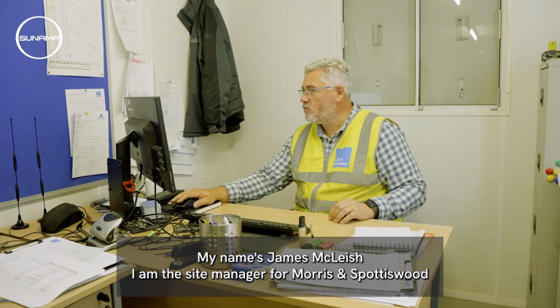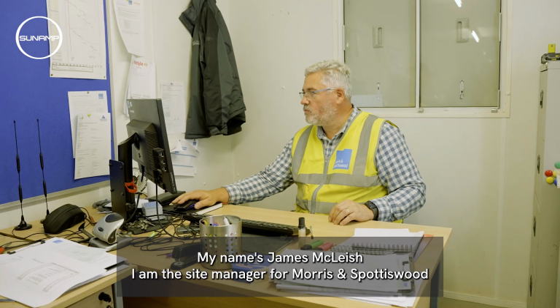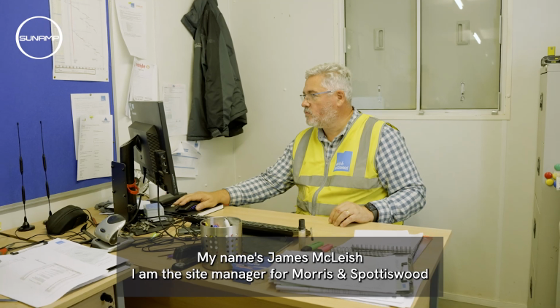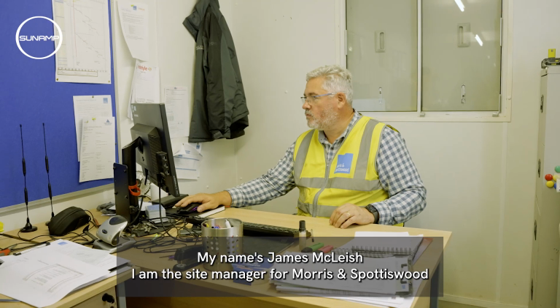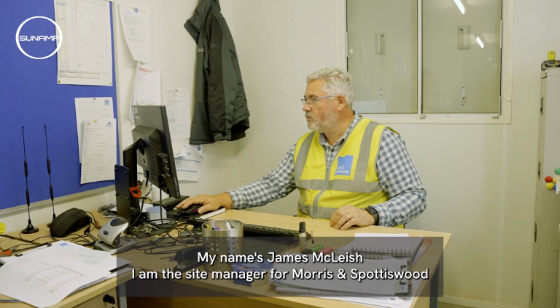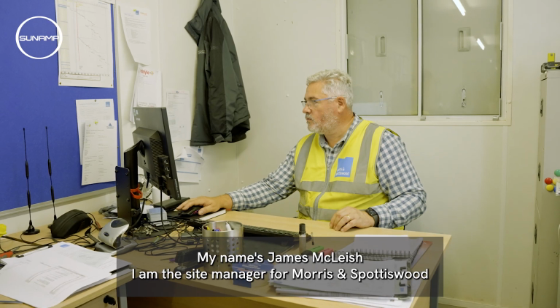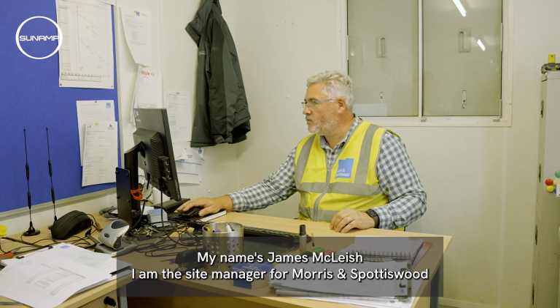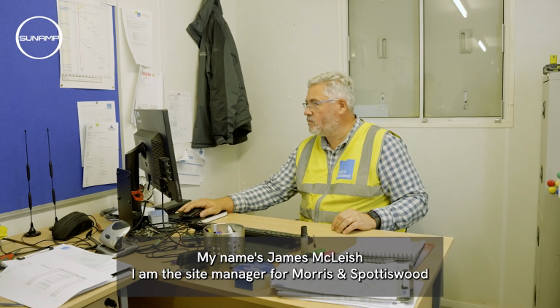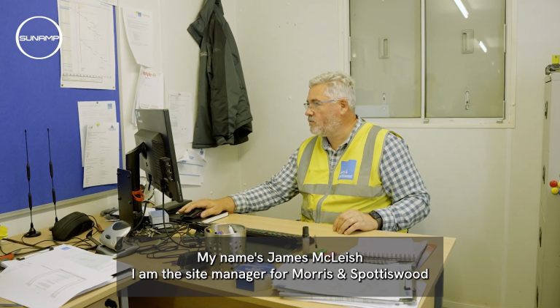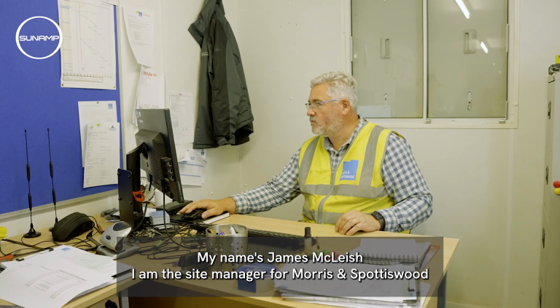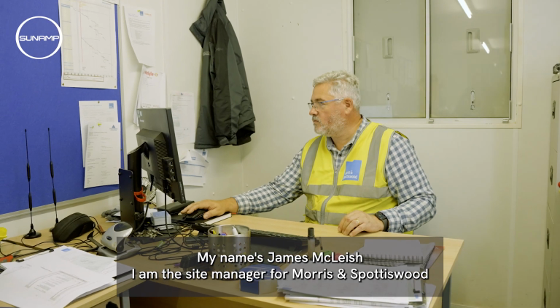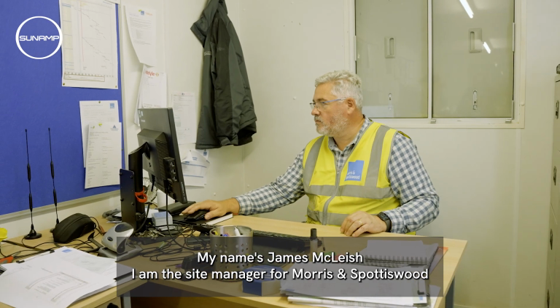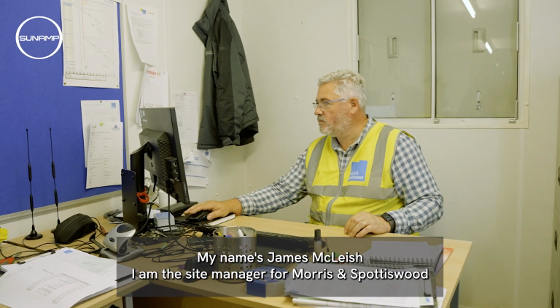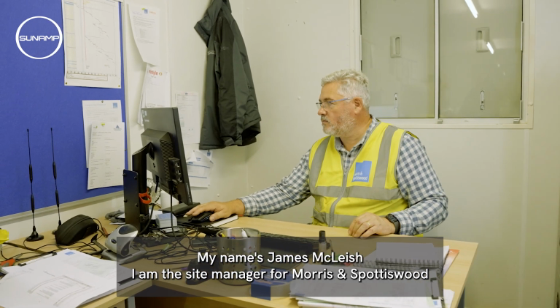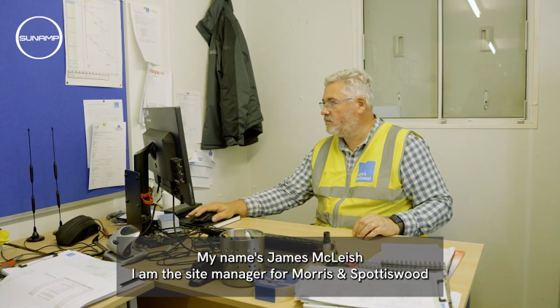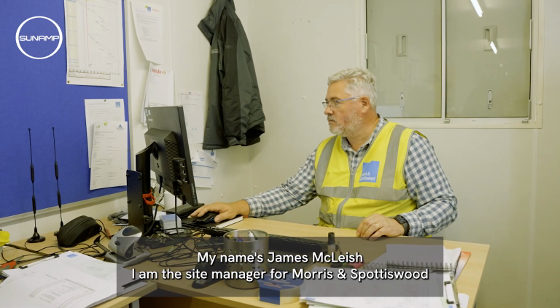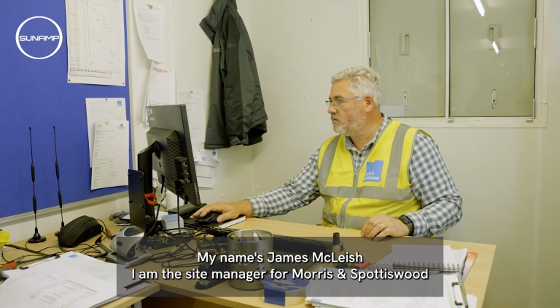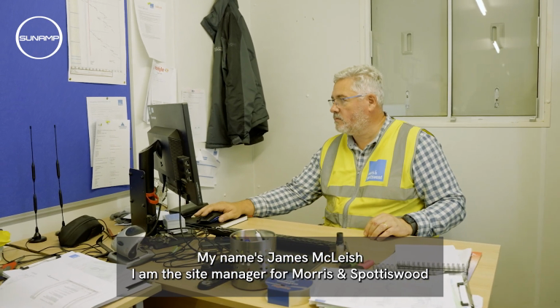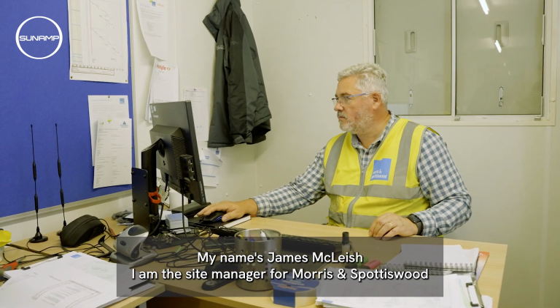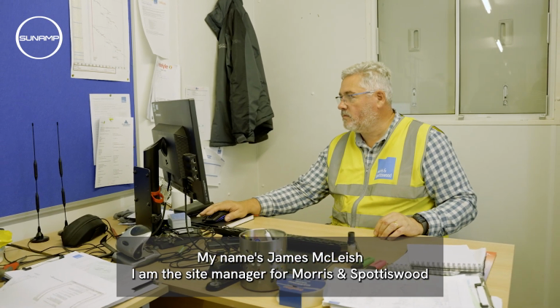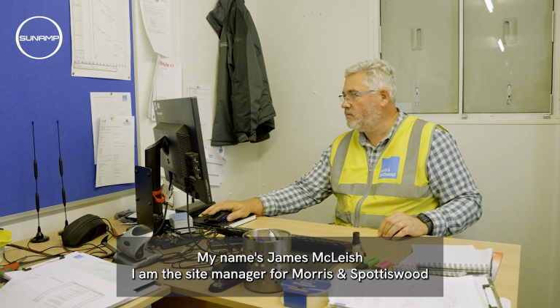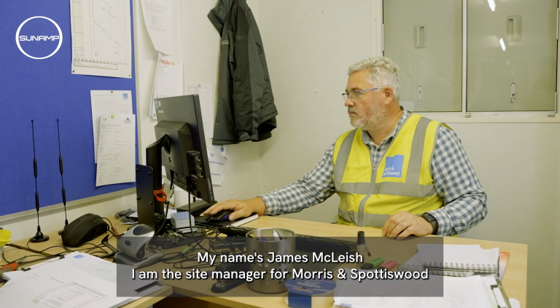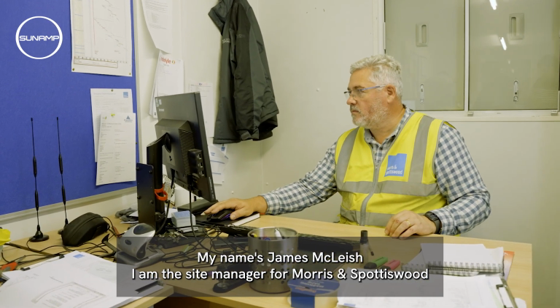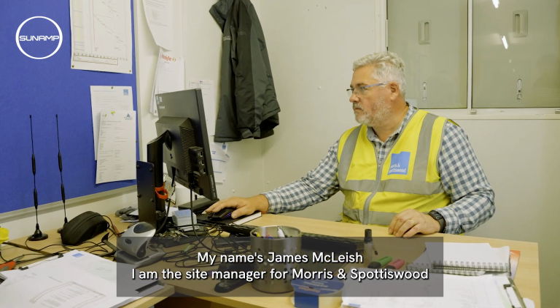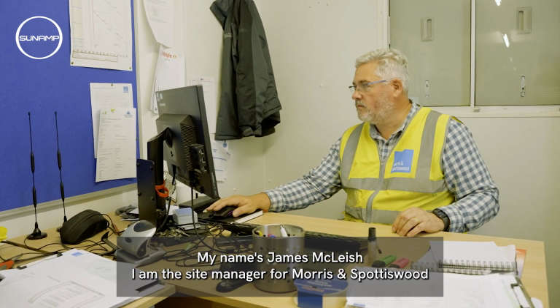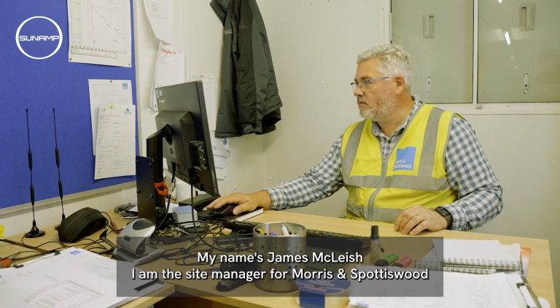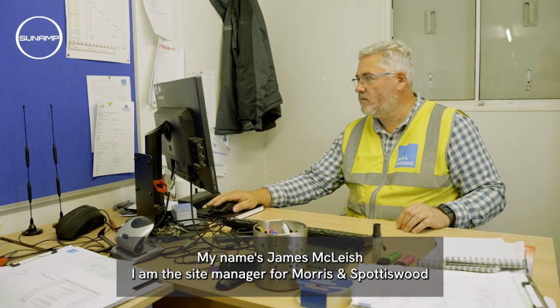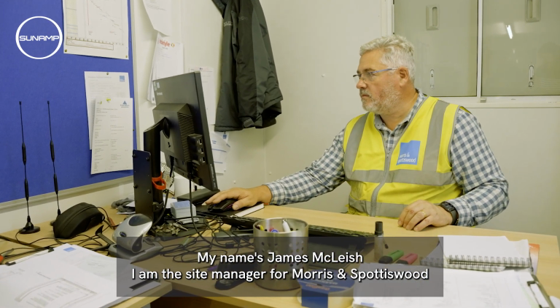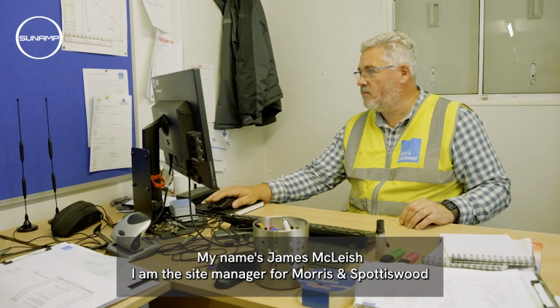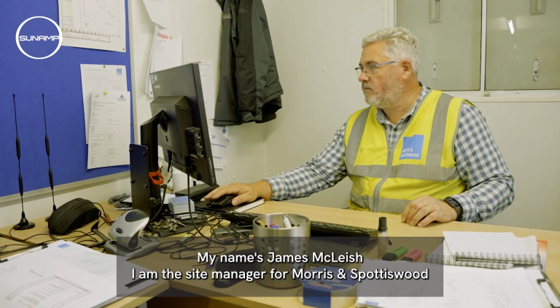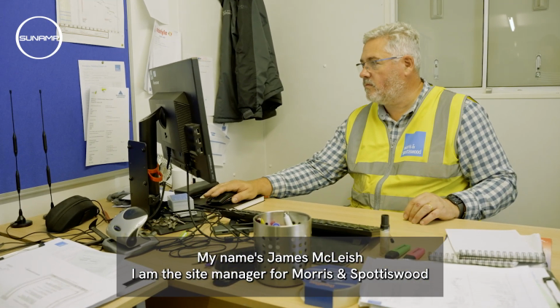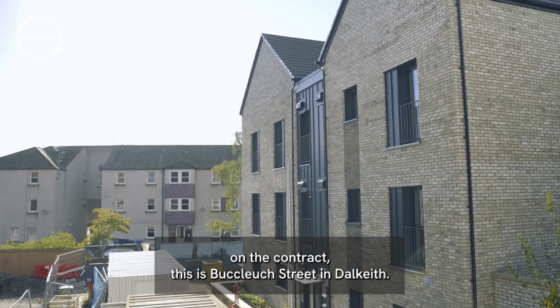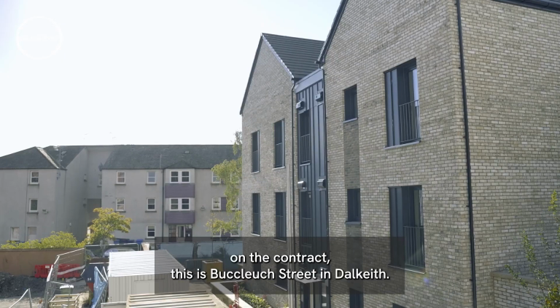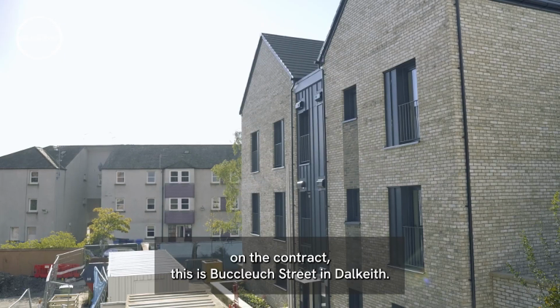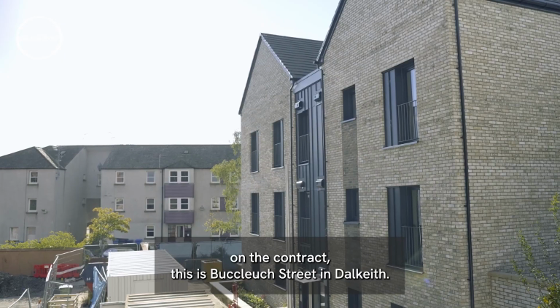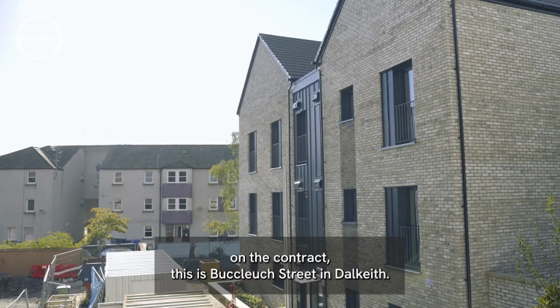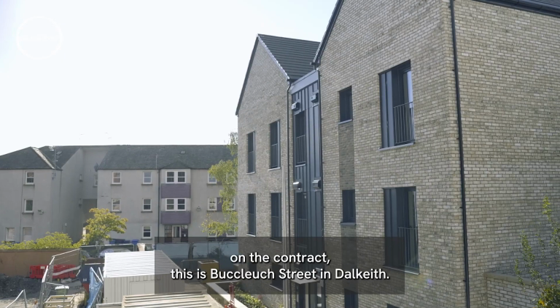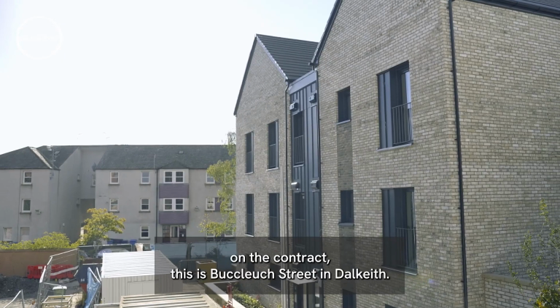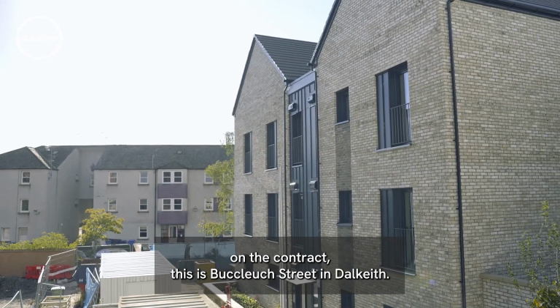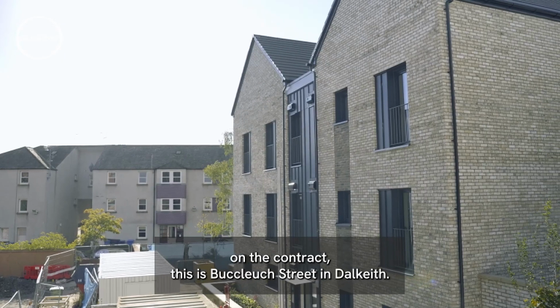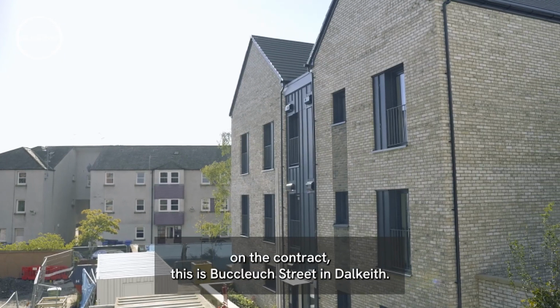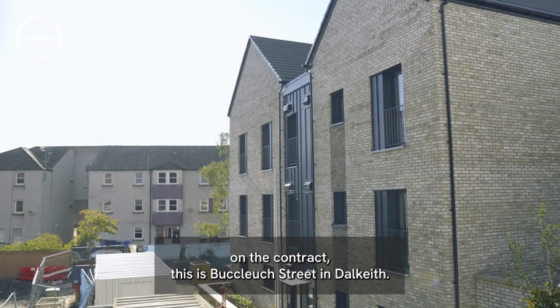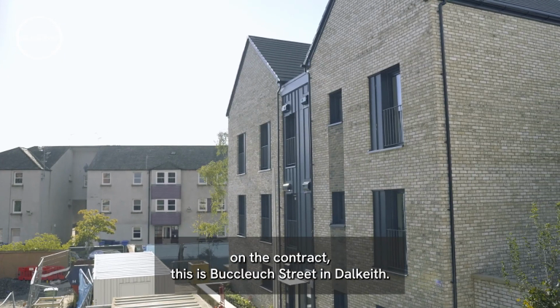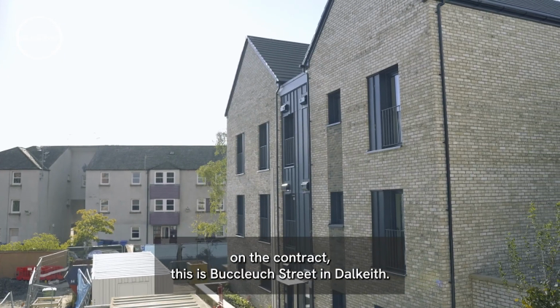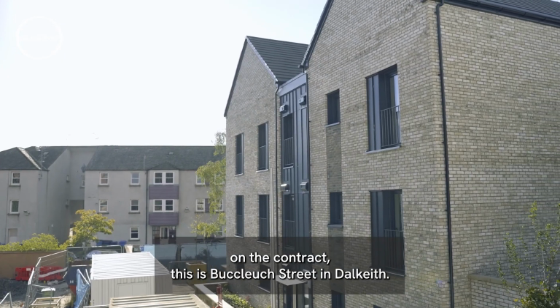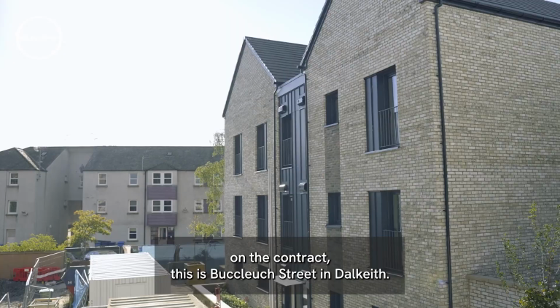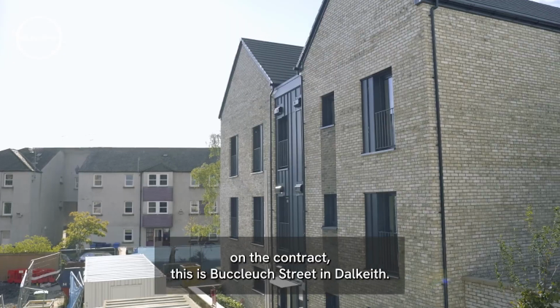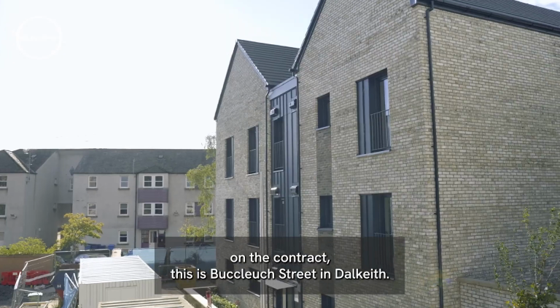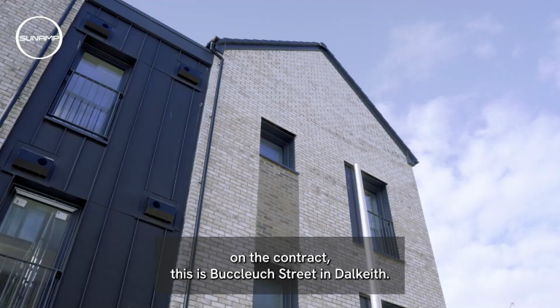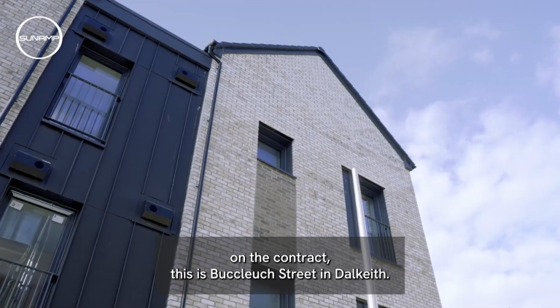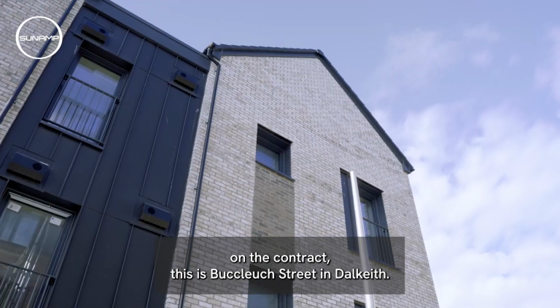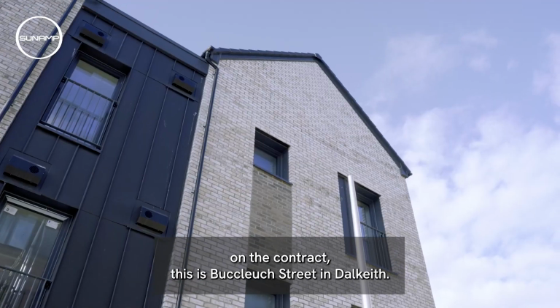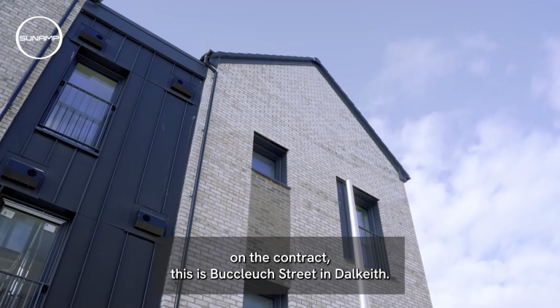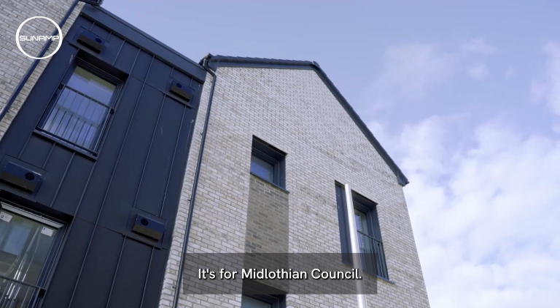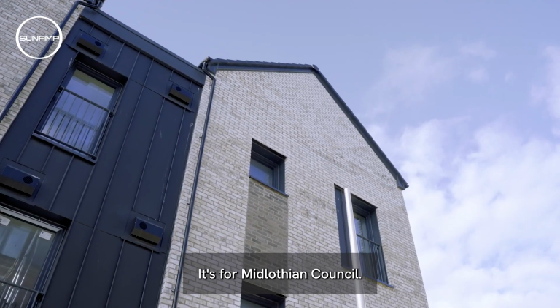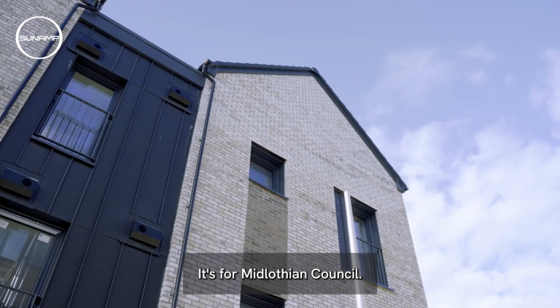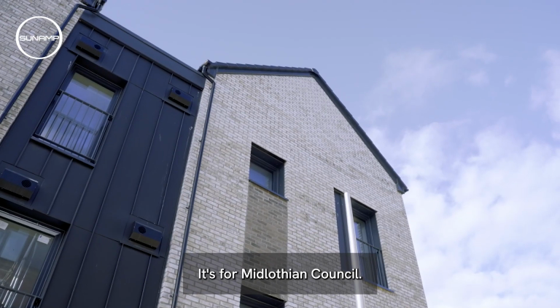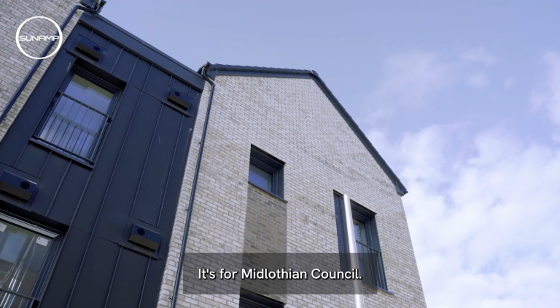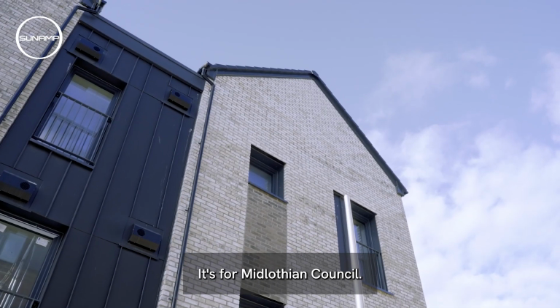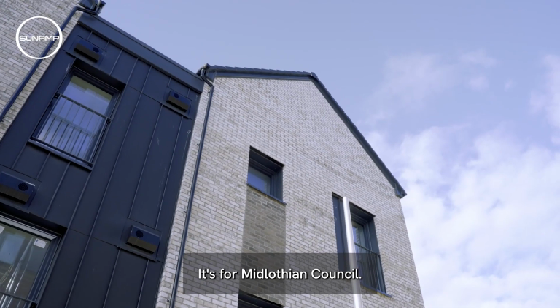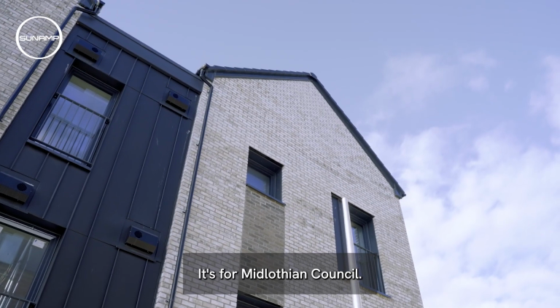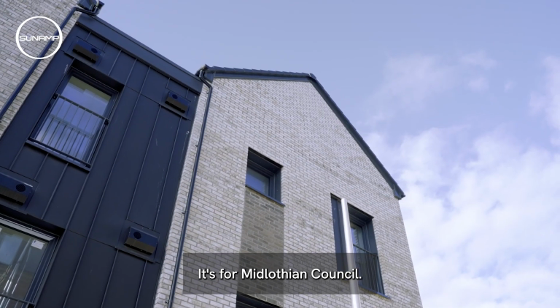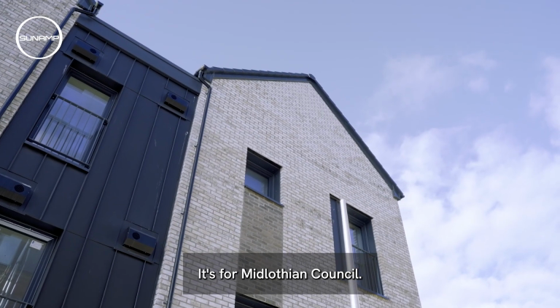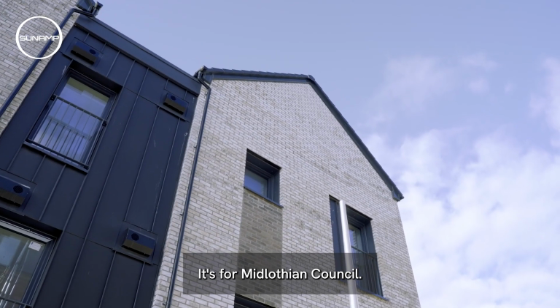My name is James McLeish, I'm the site manager for Morris and Spotters Wood. On this contract, this is Bucluse Street in Dalkeith, it's for Midlothian Council.